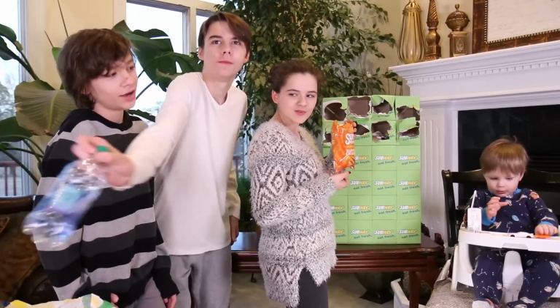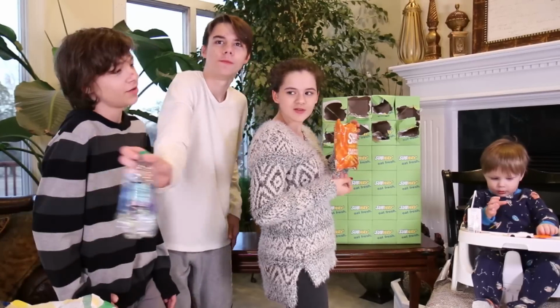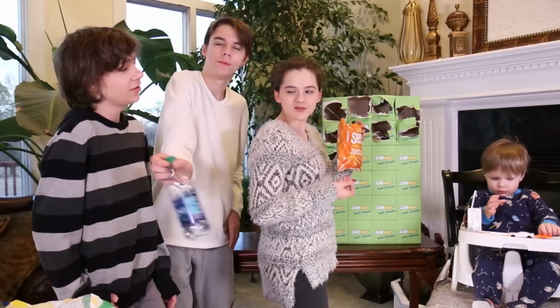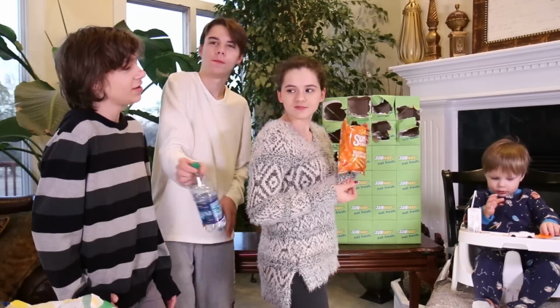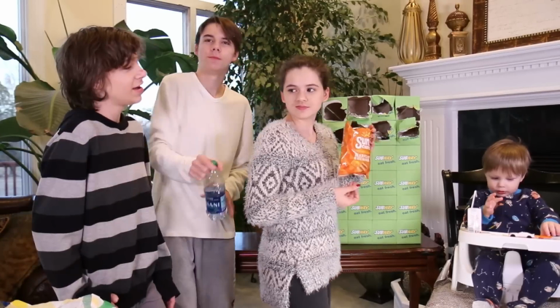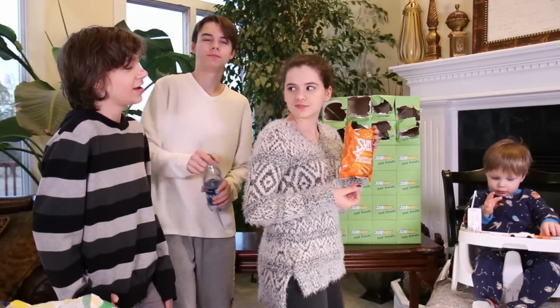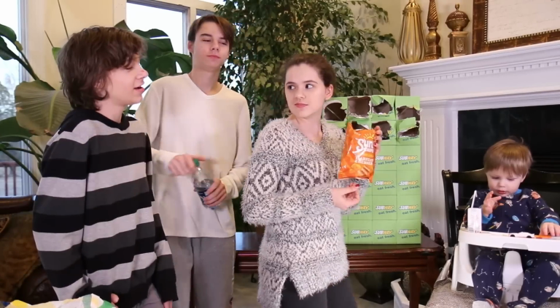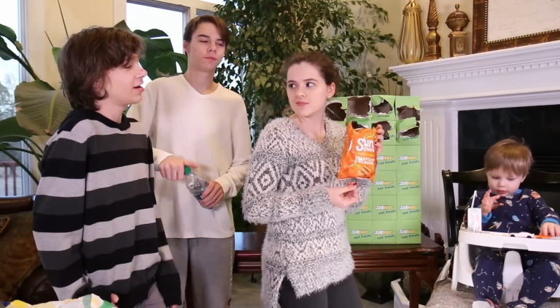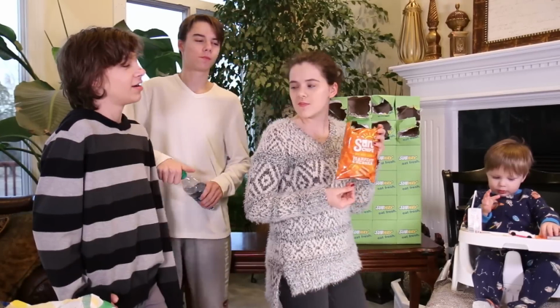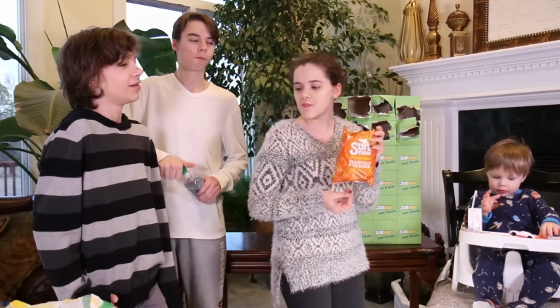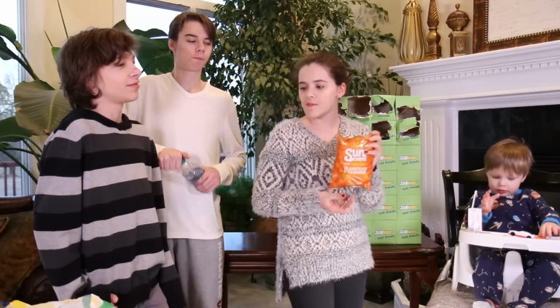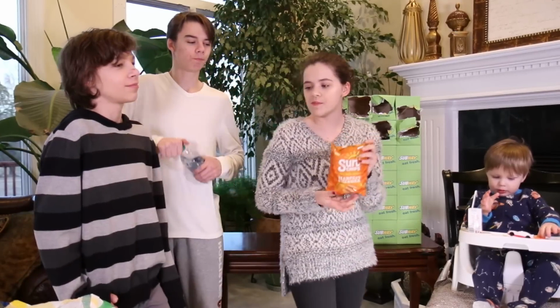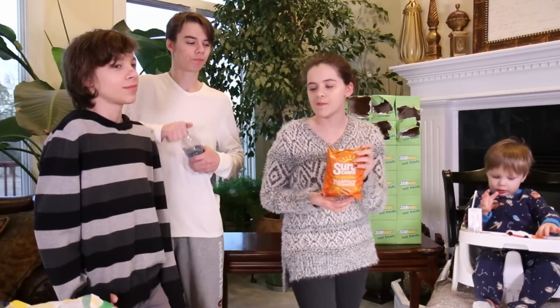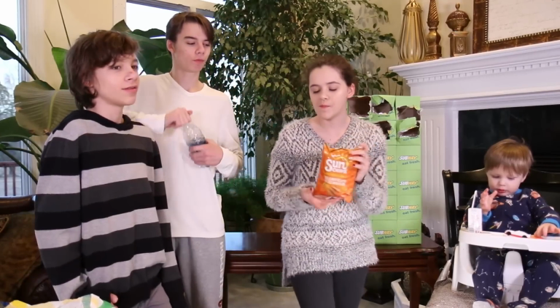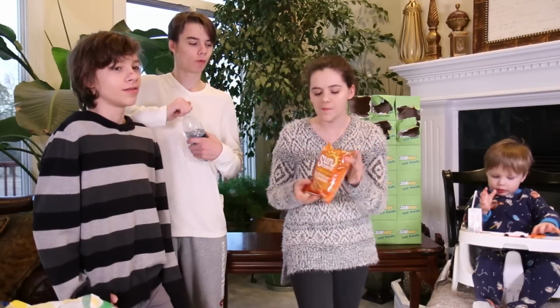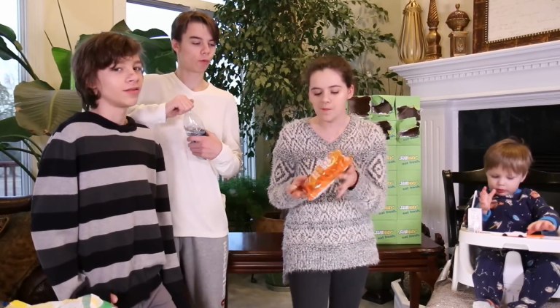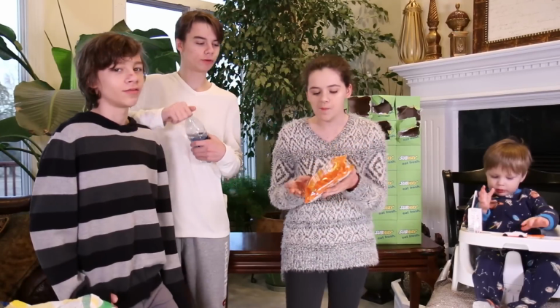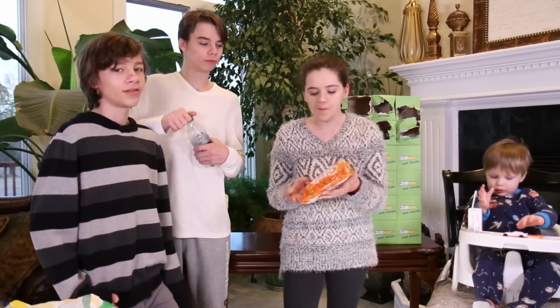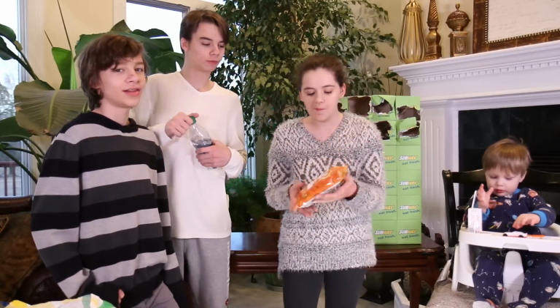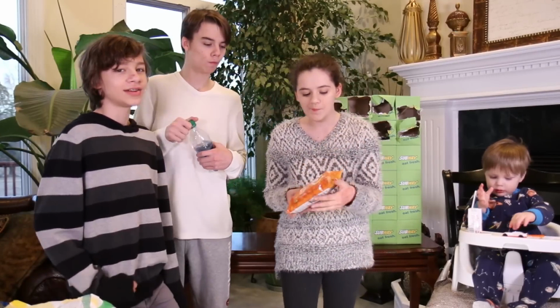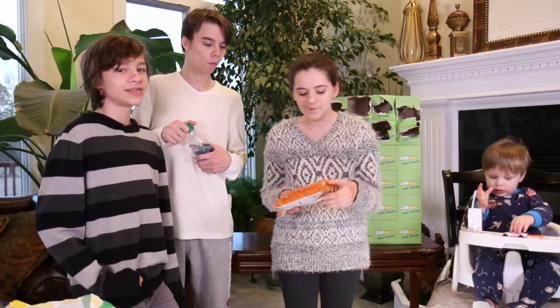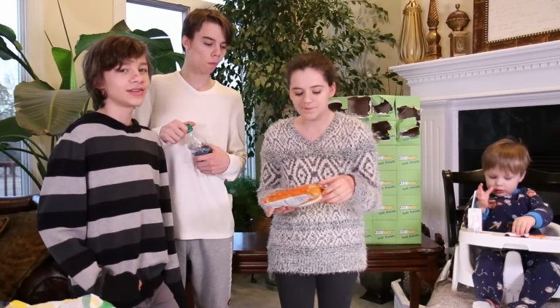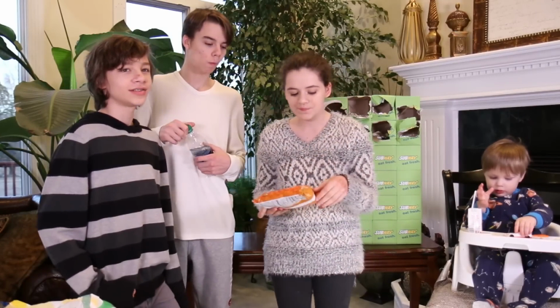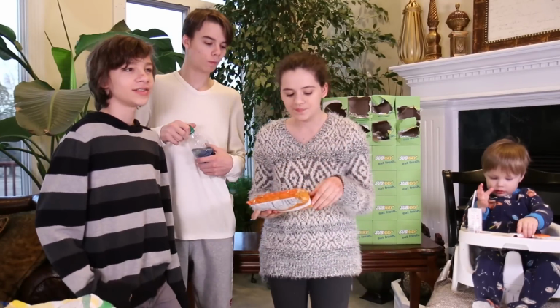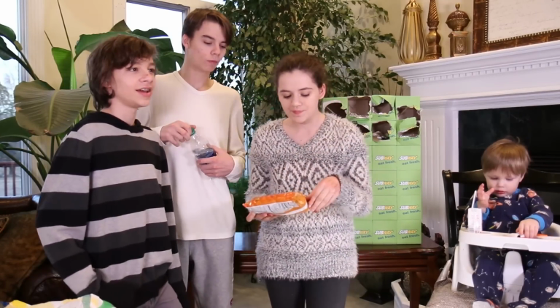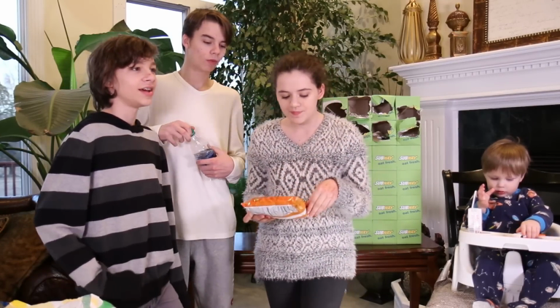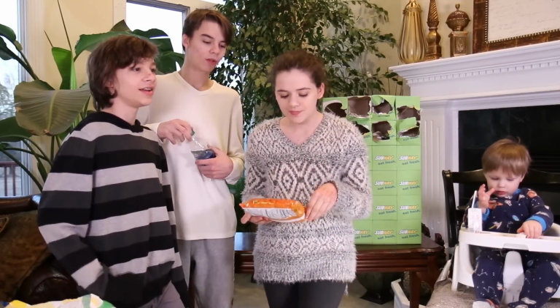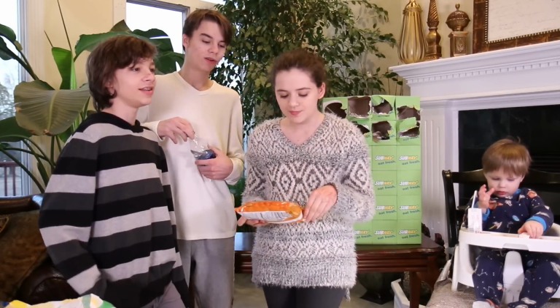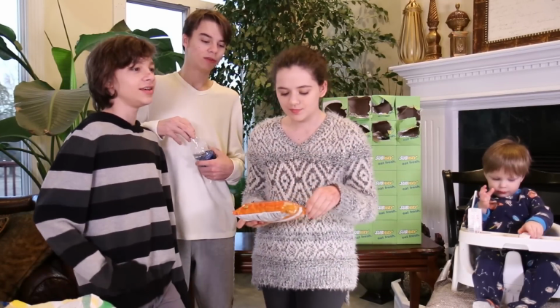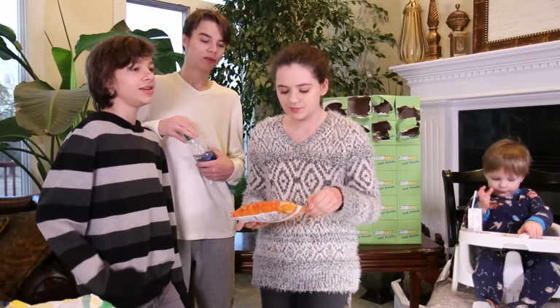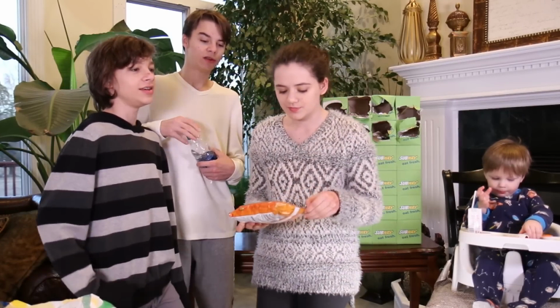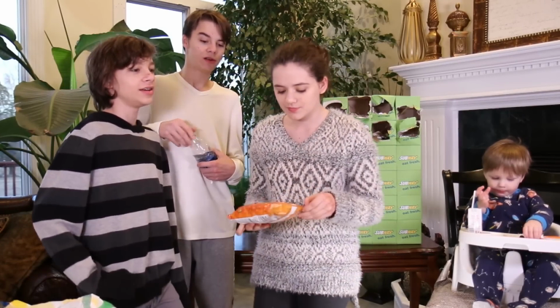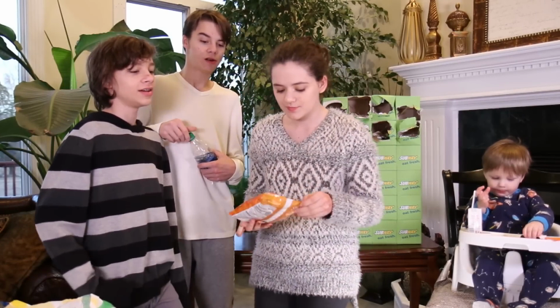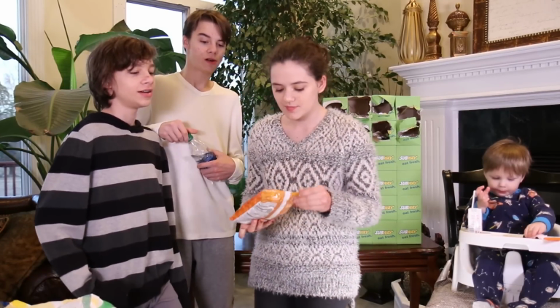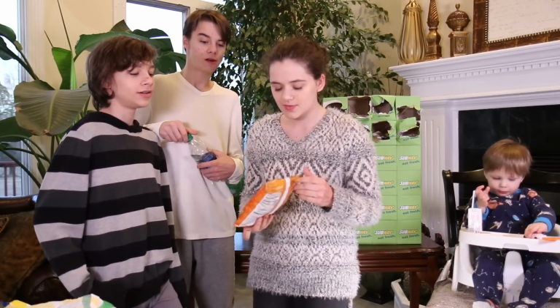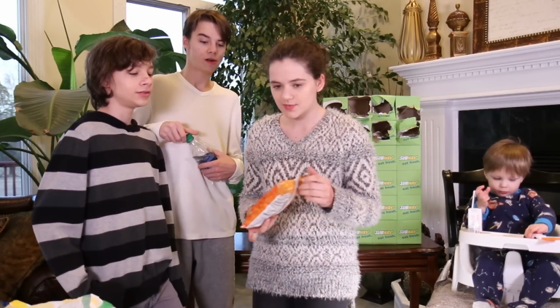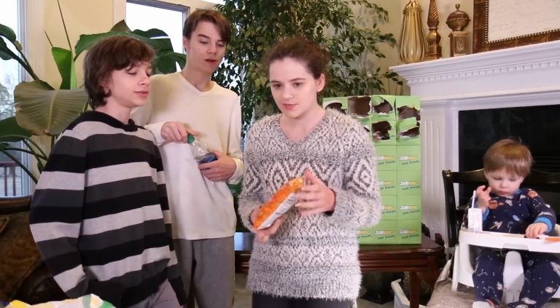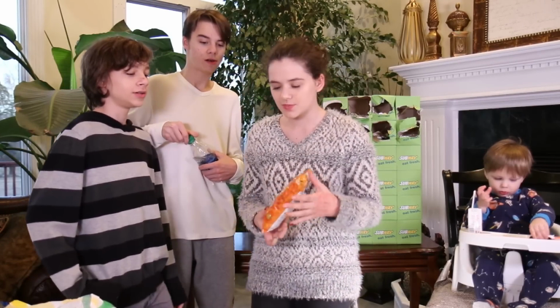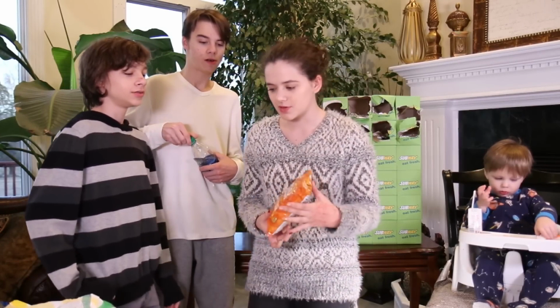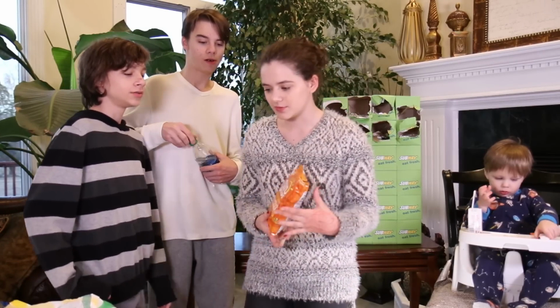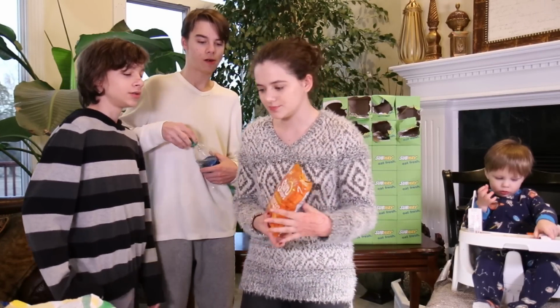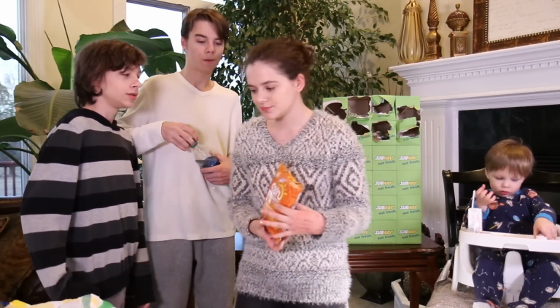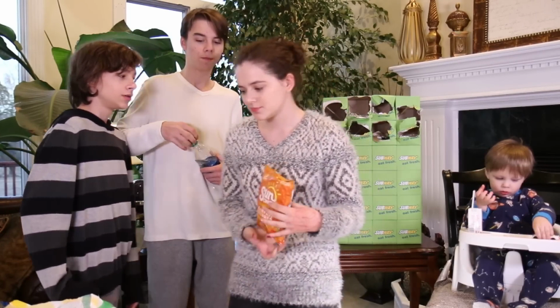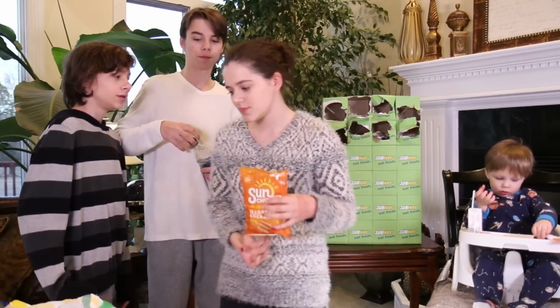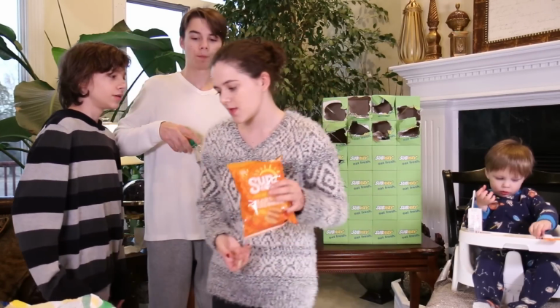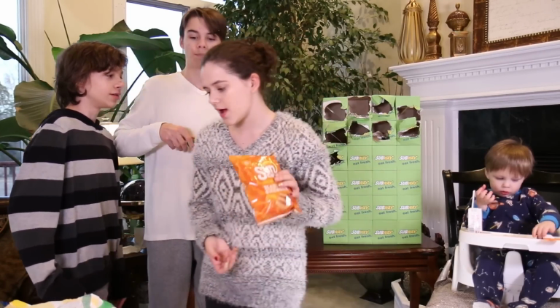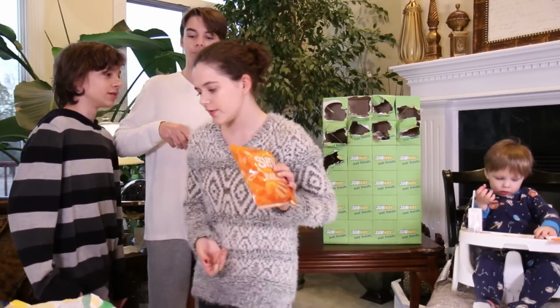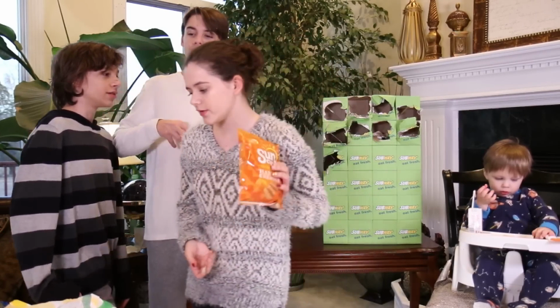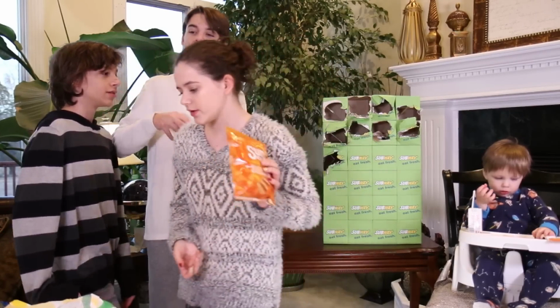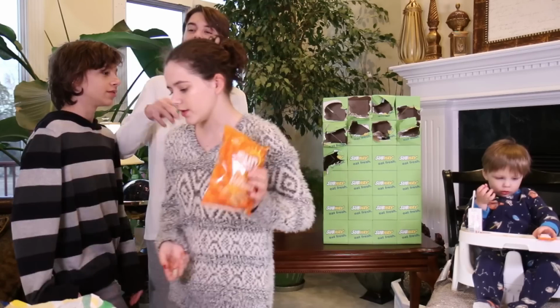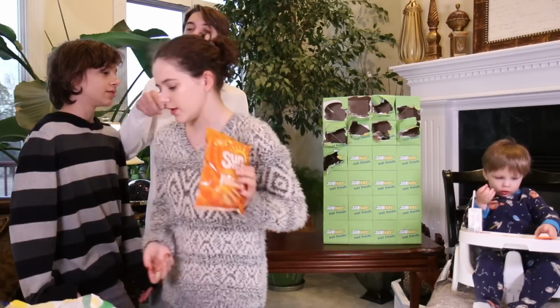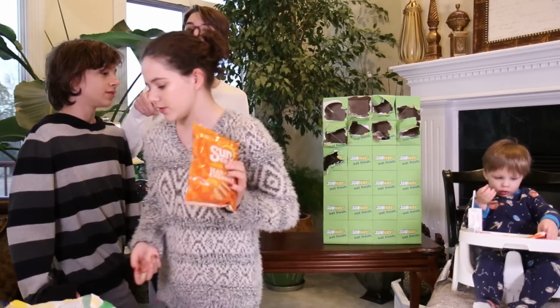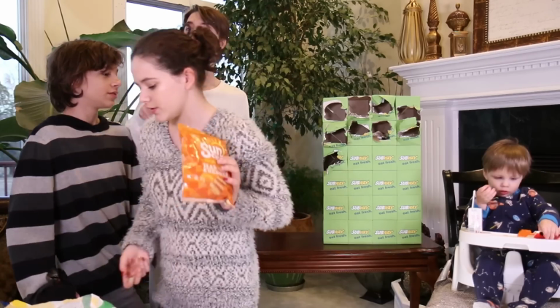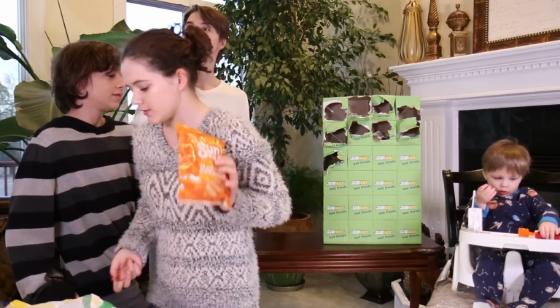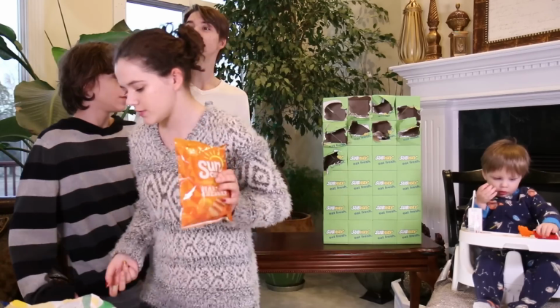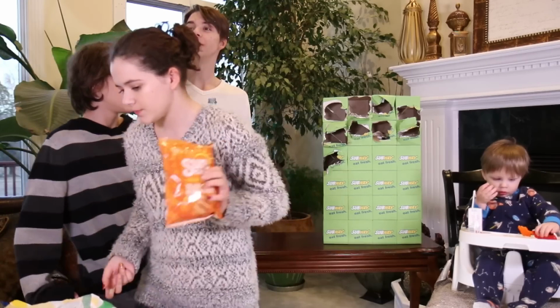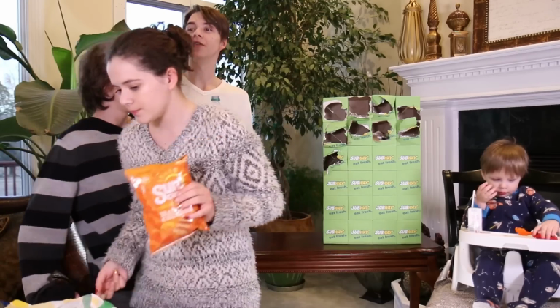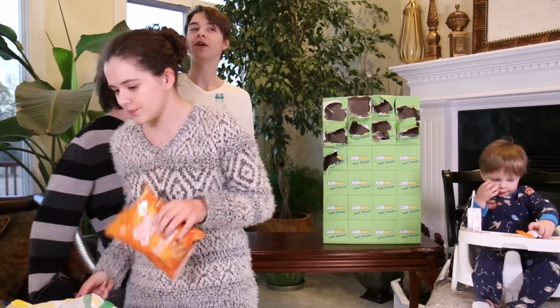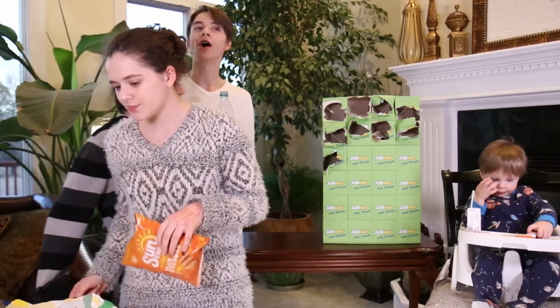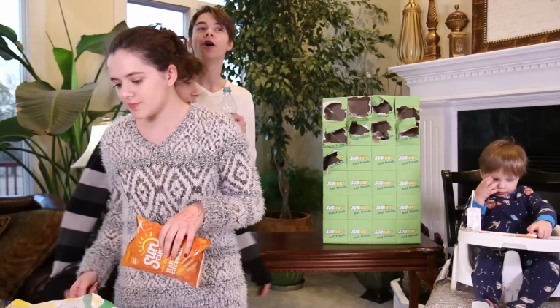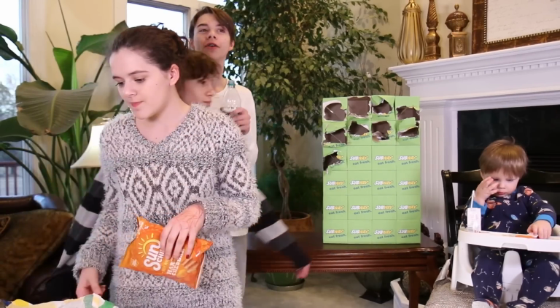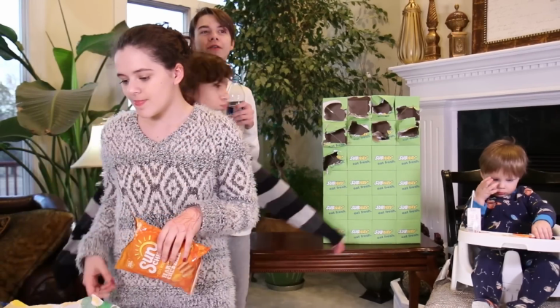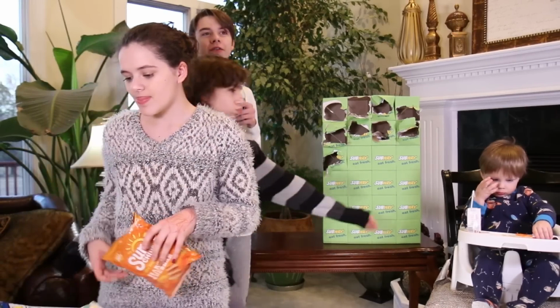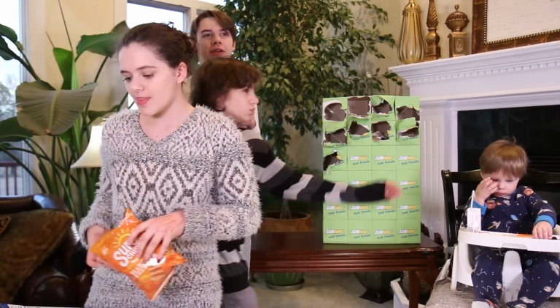I only like the classics. I really like them — I love the cheddars, honestly.